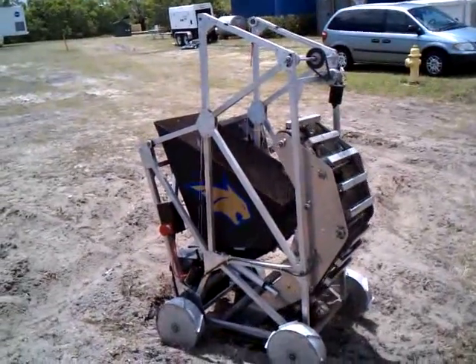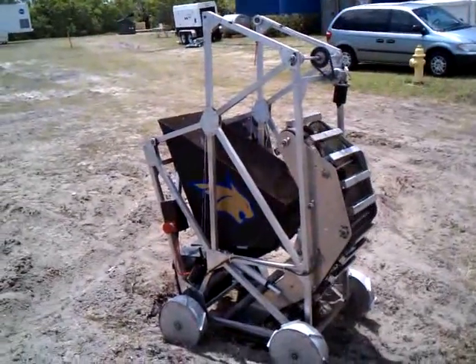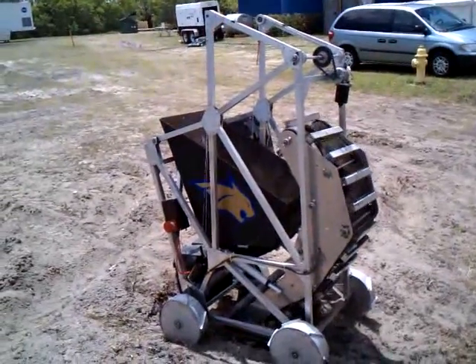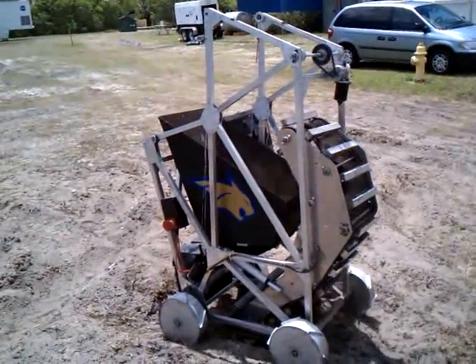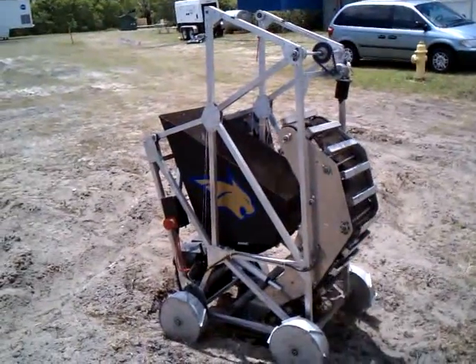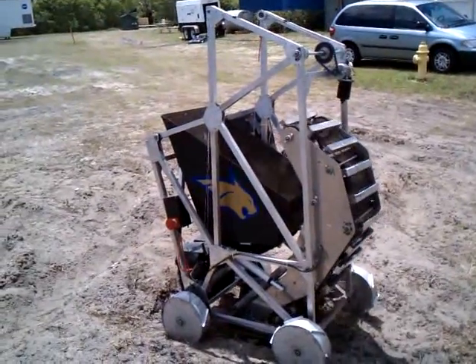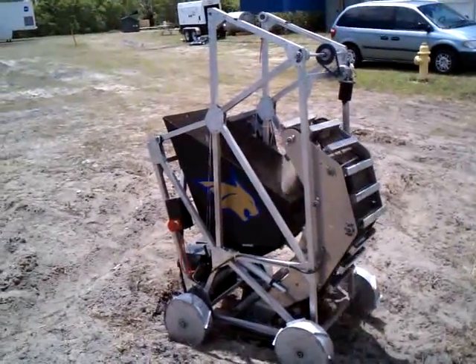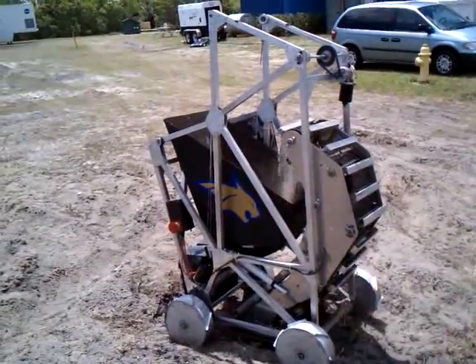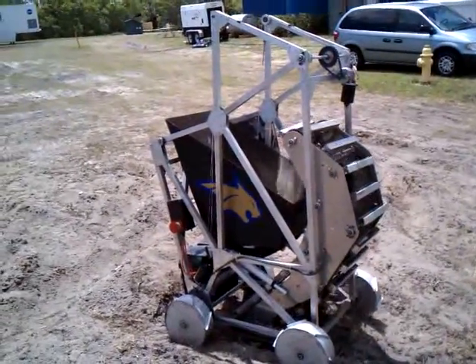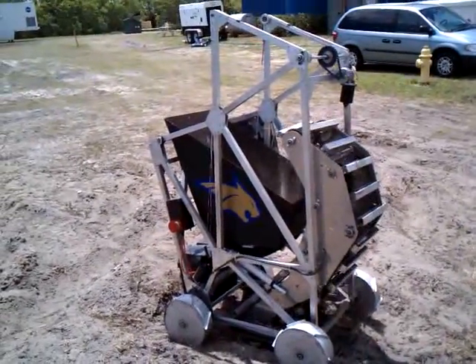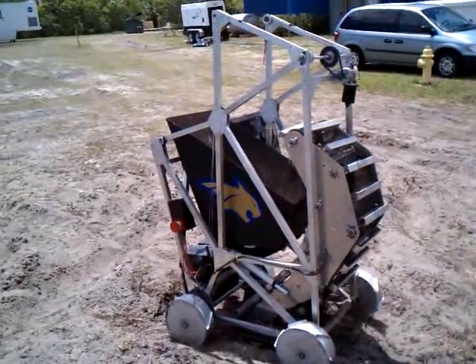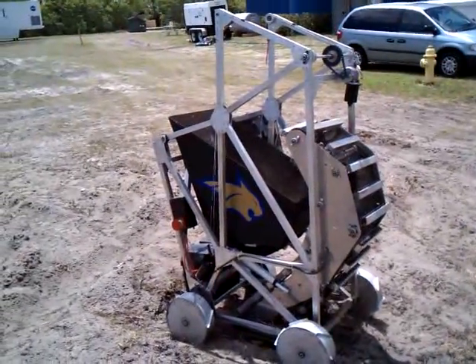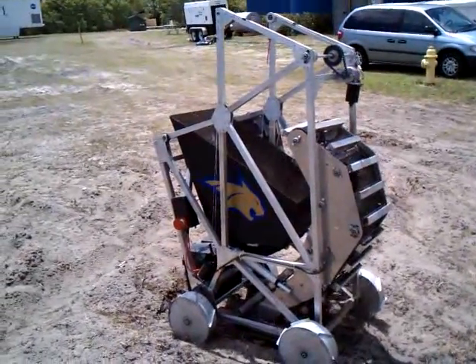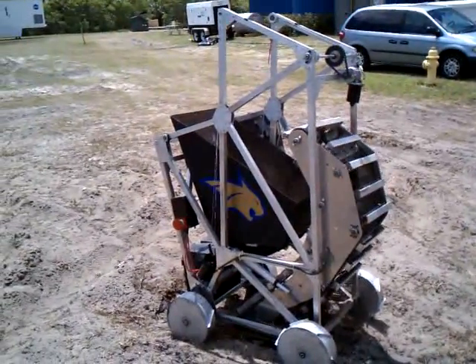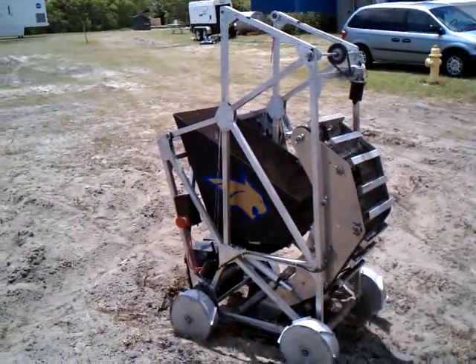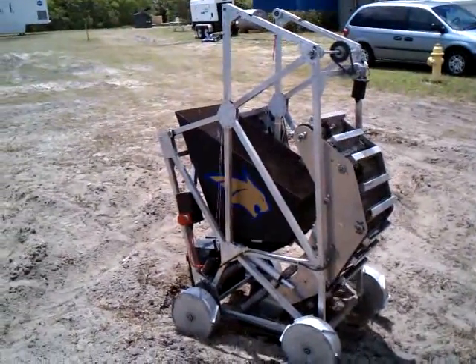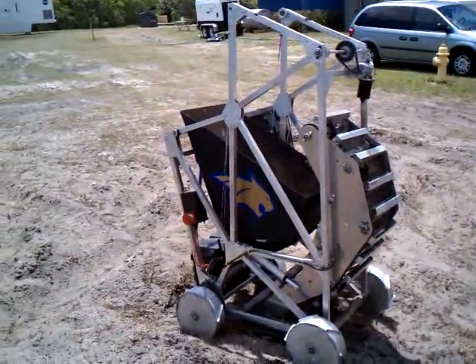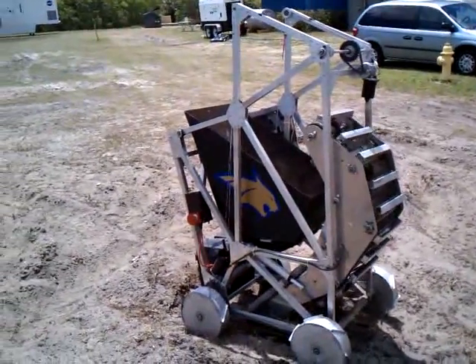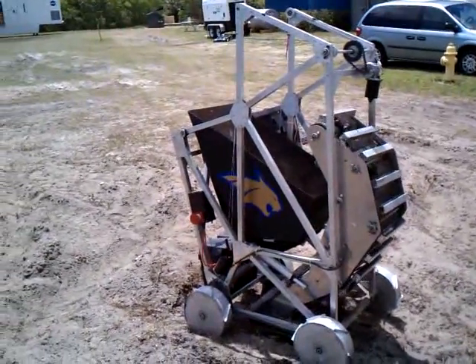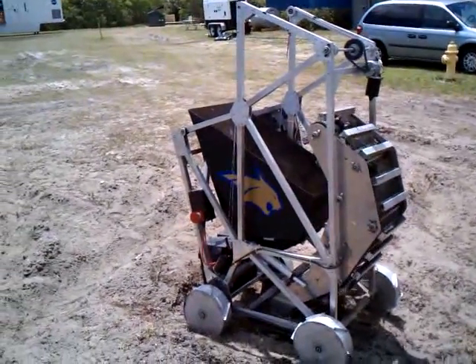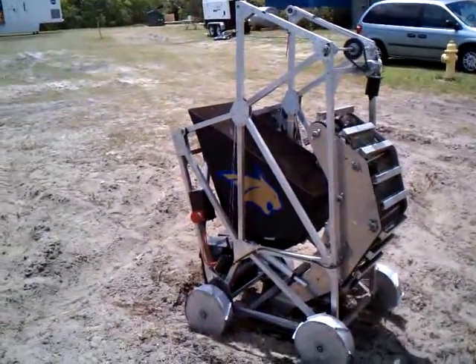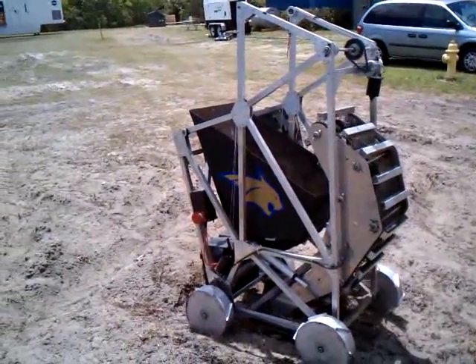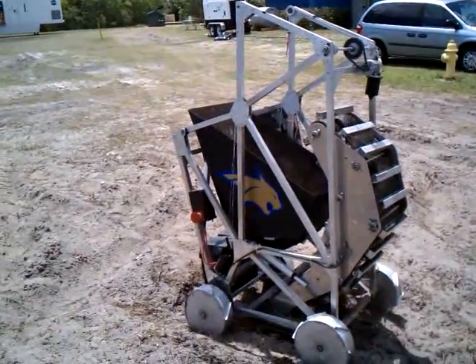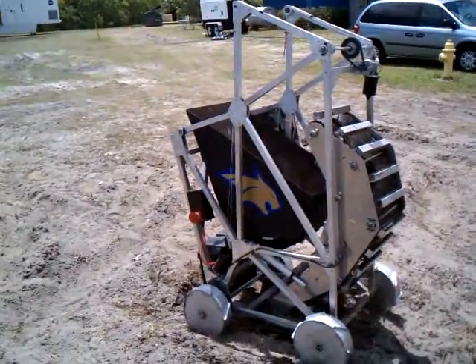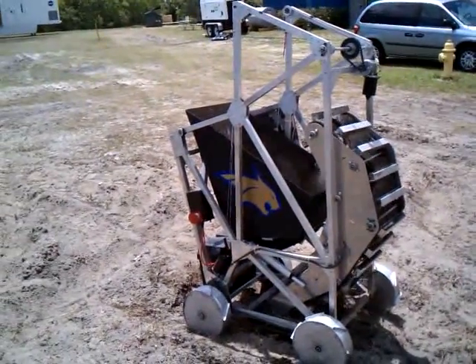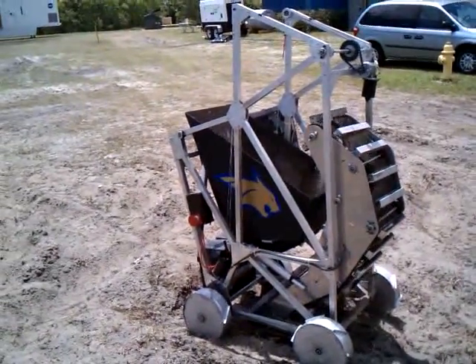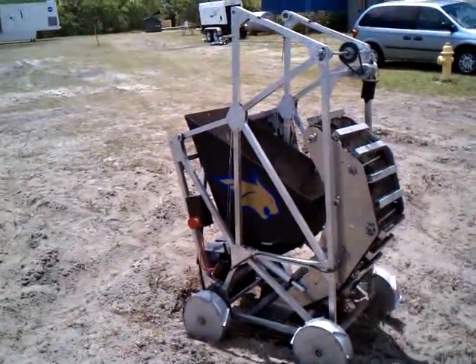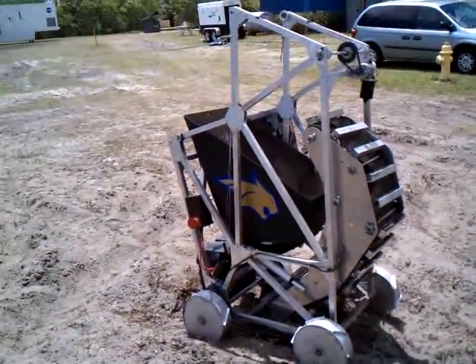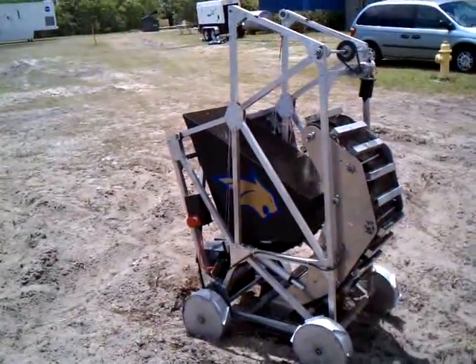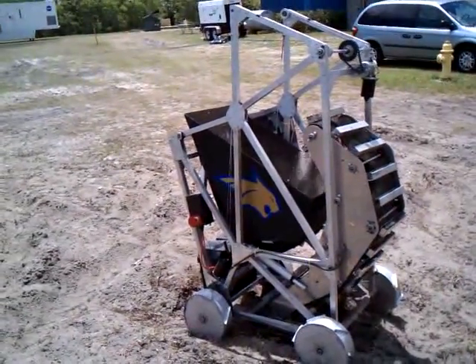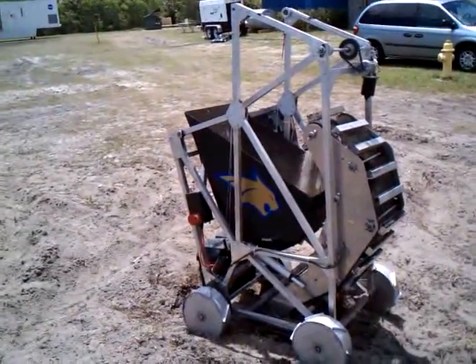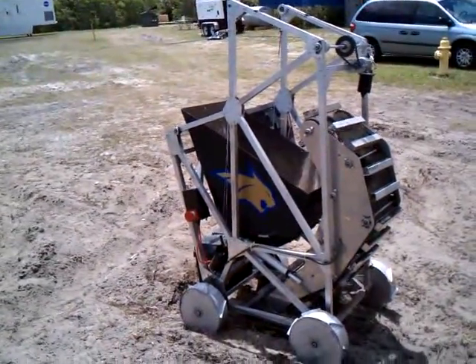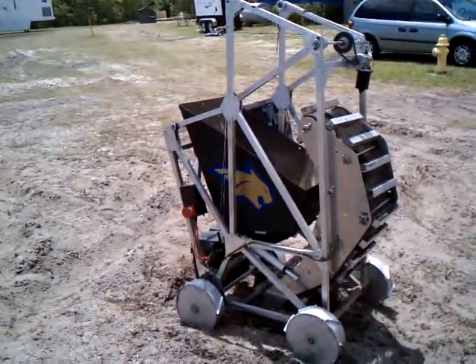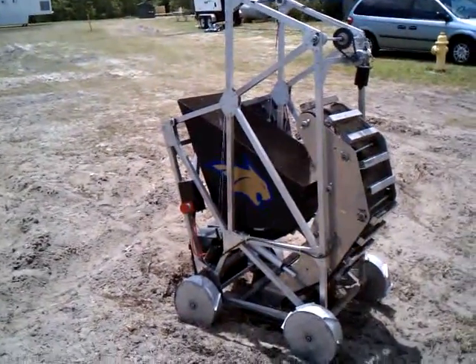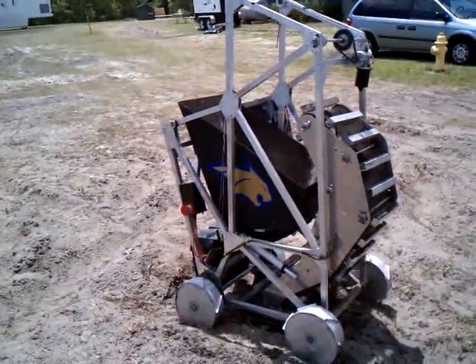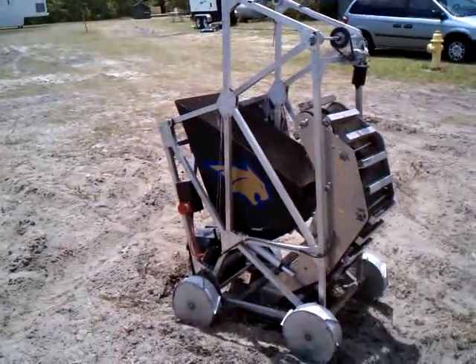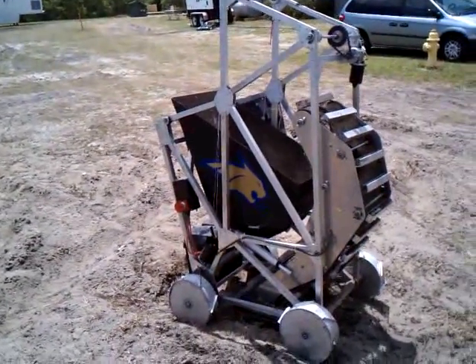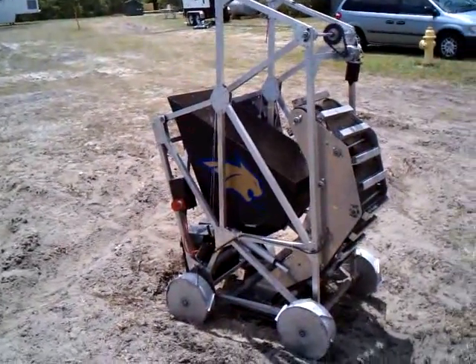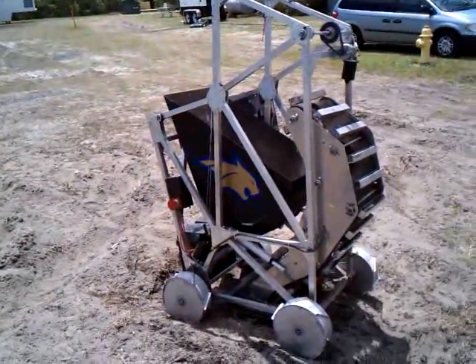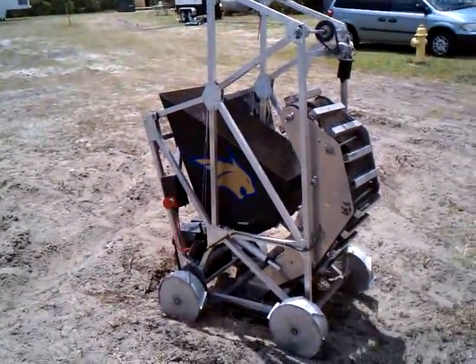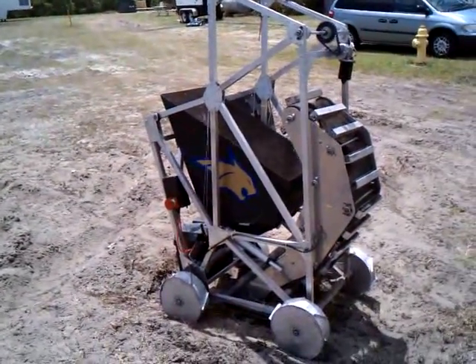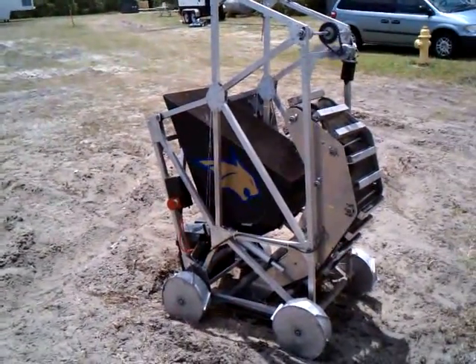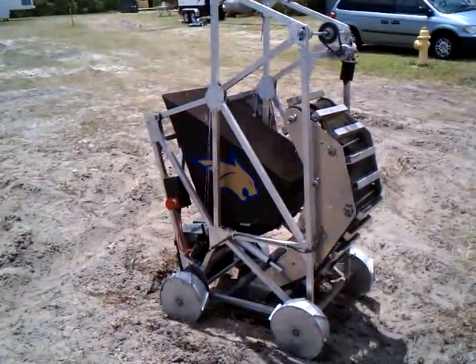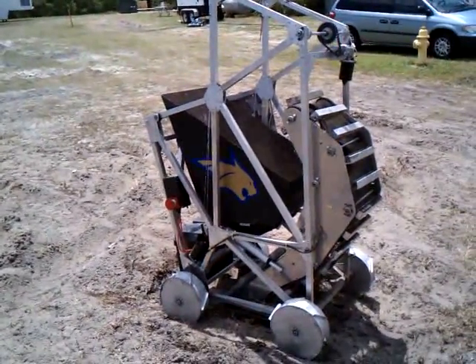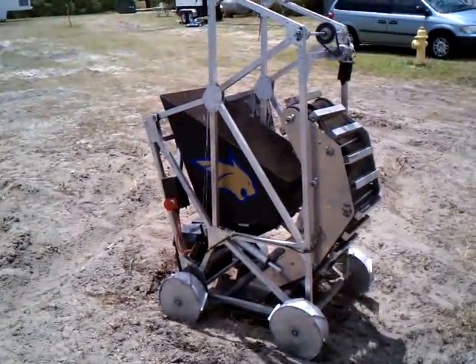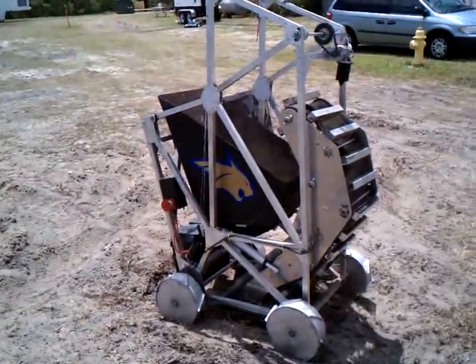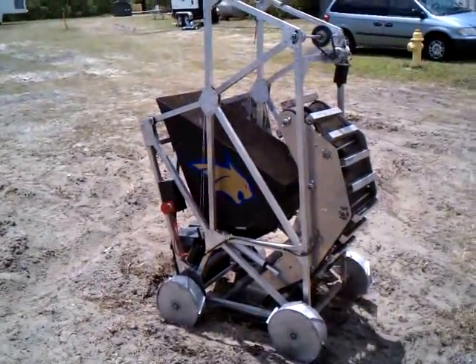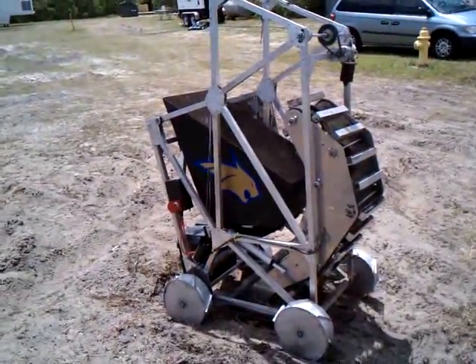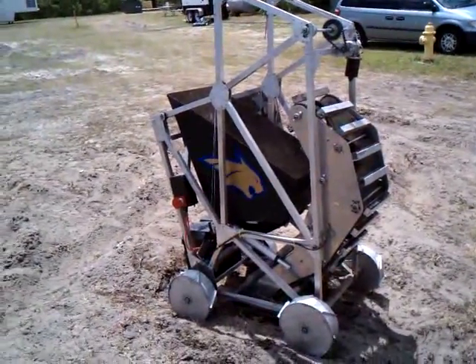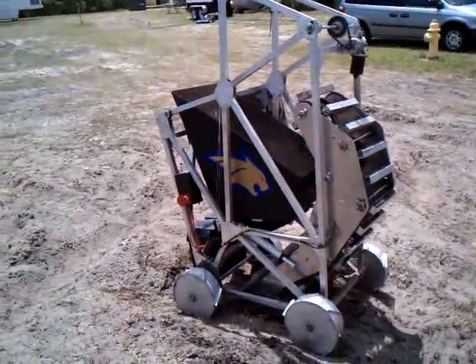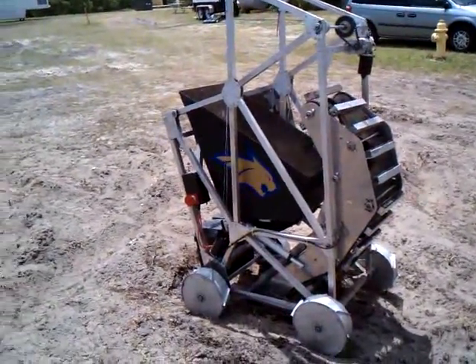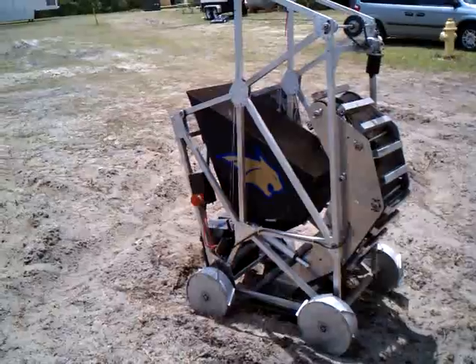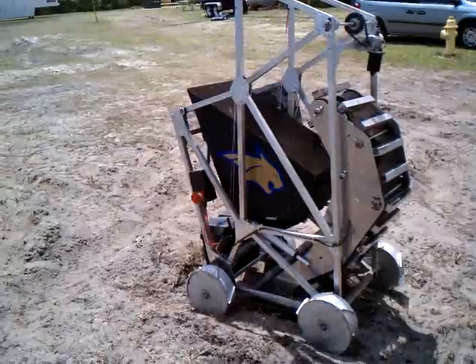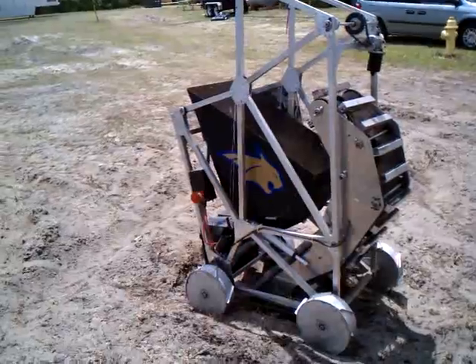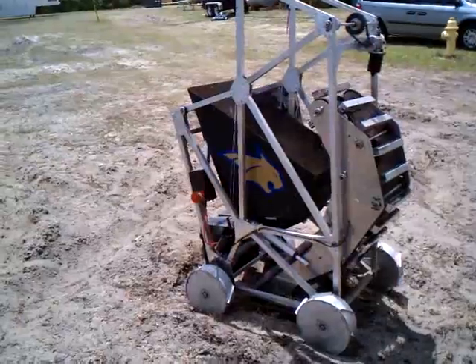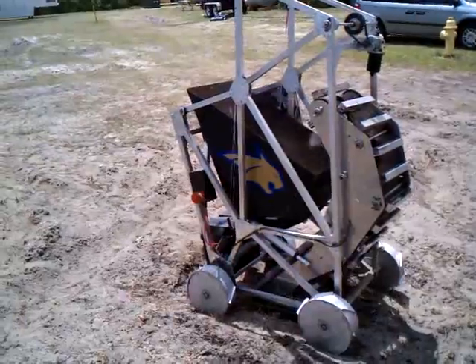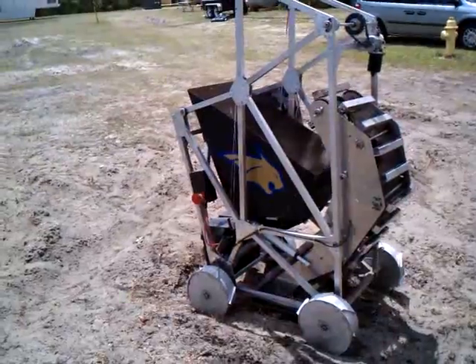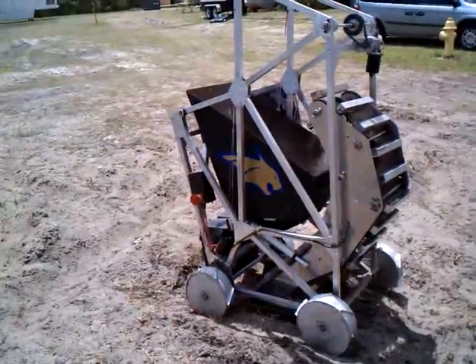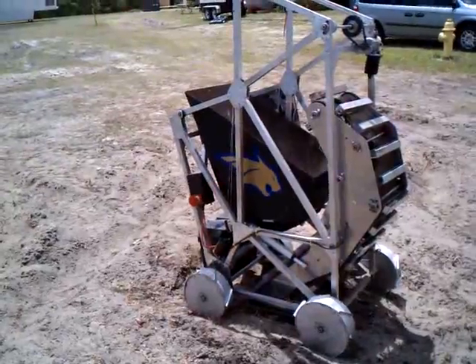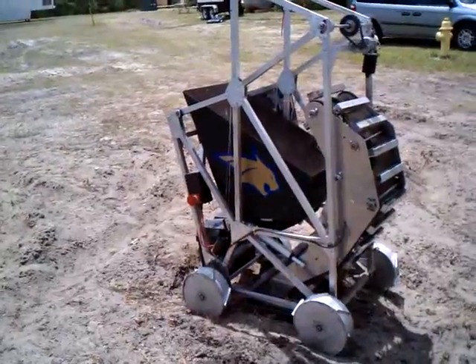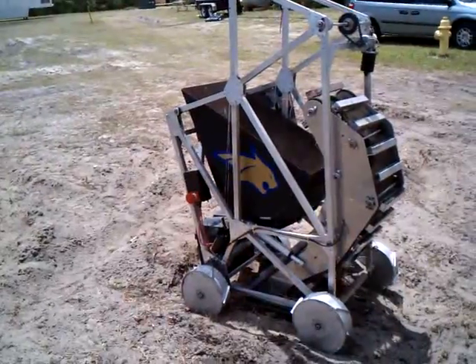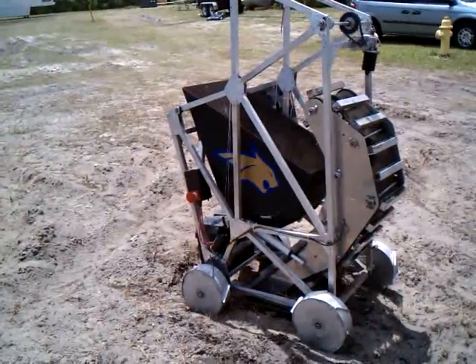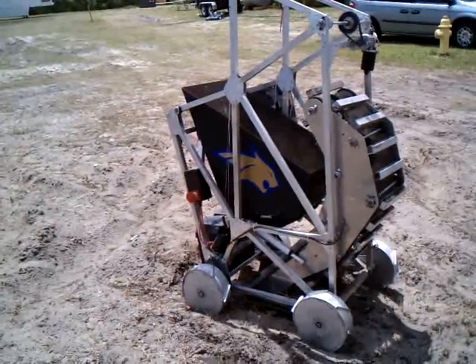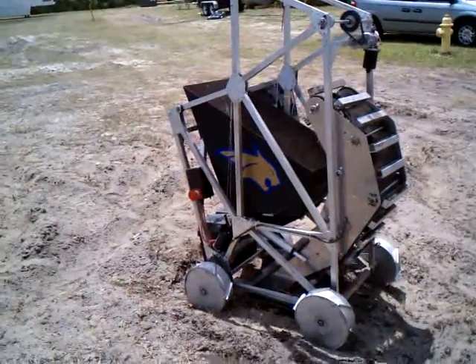Well, at least our digging method seems to be working all right. Drive a little, dig, lower.